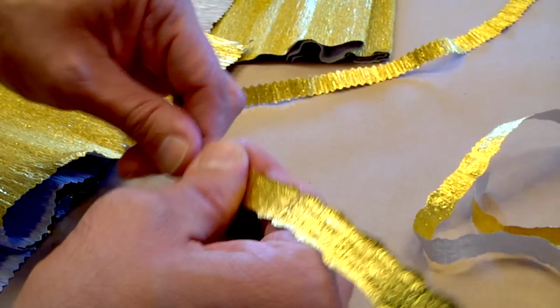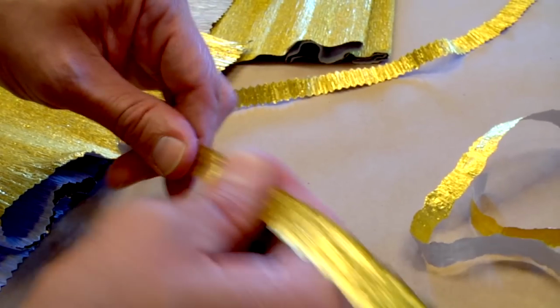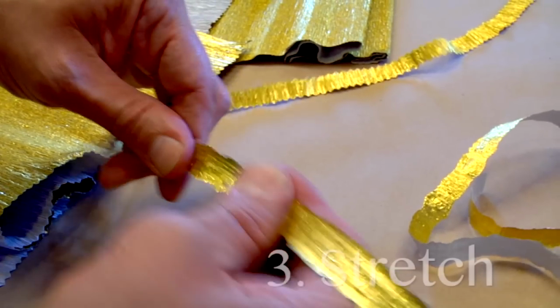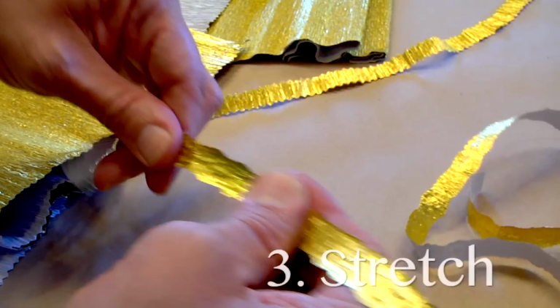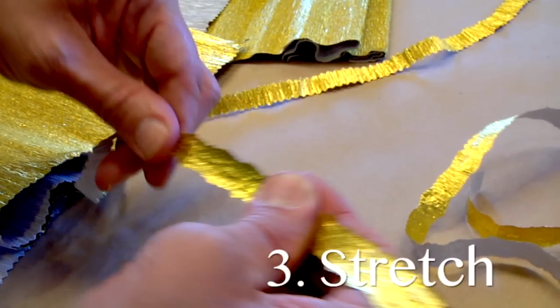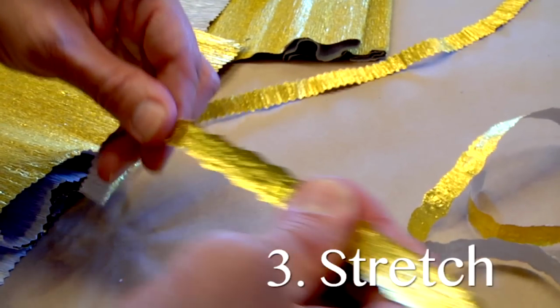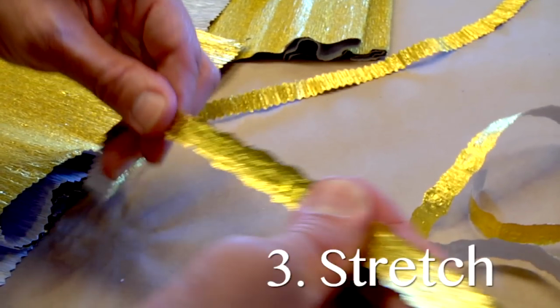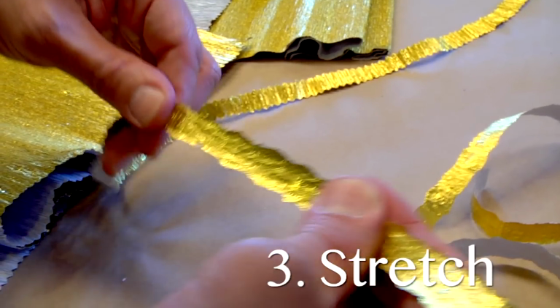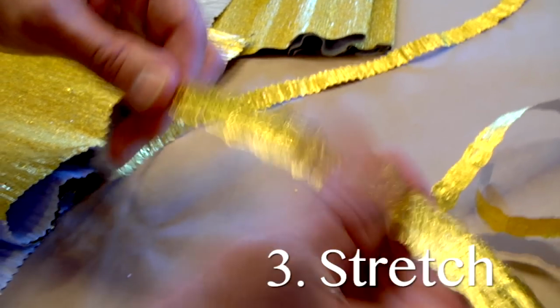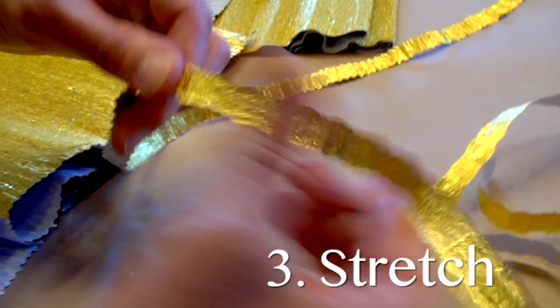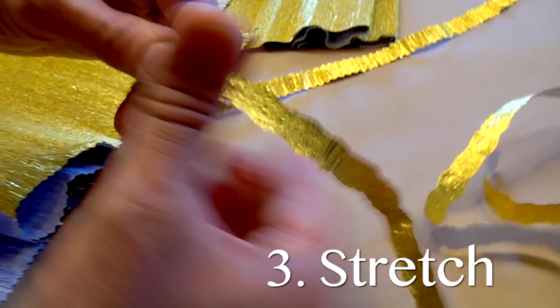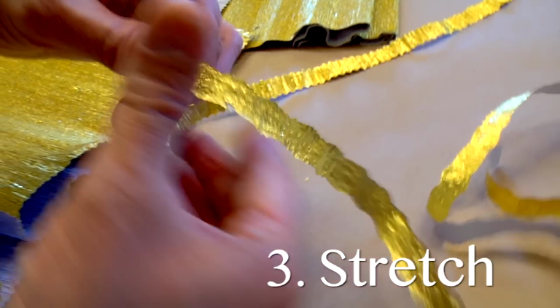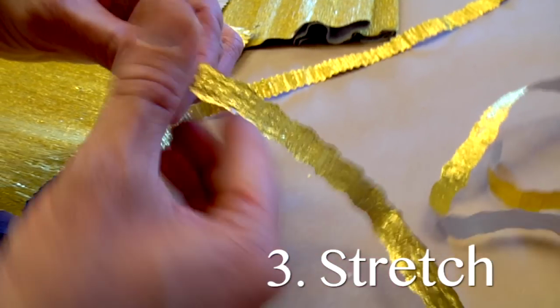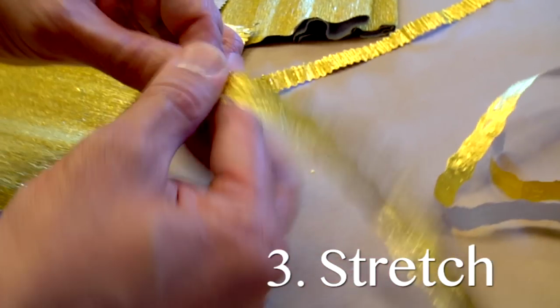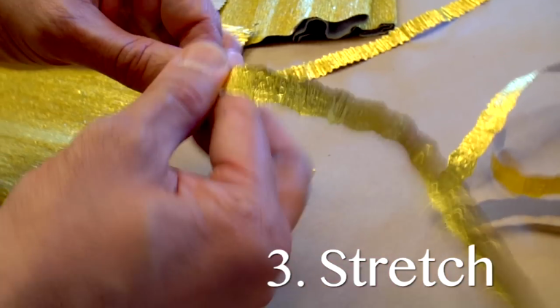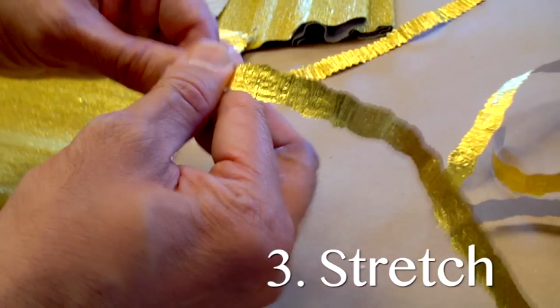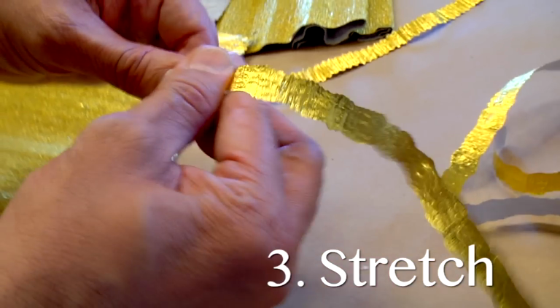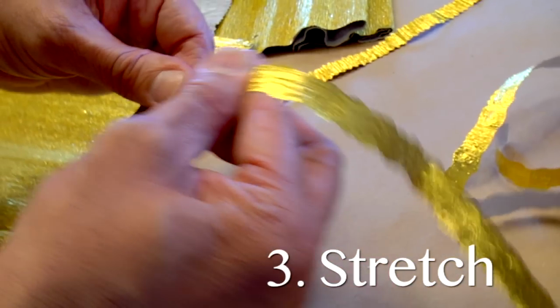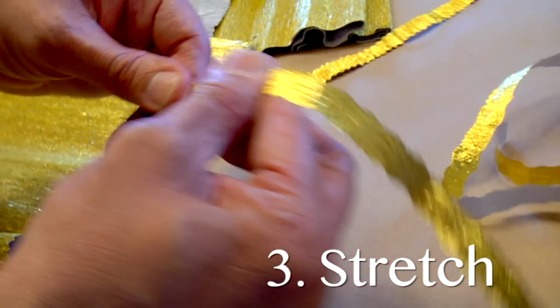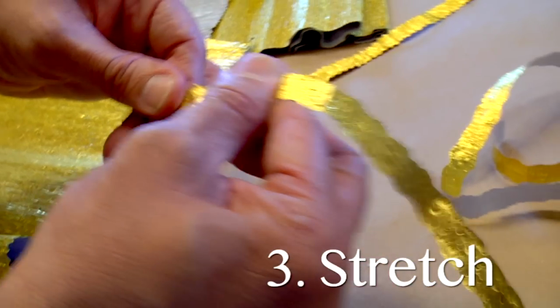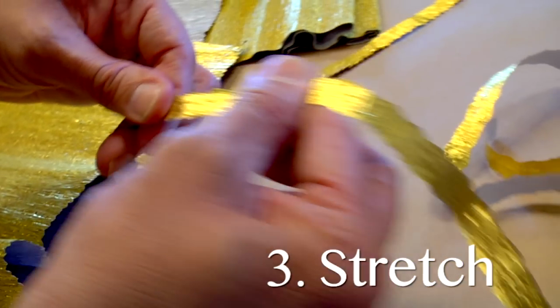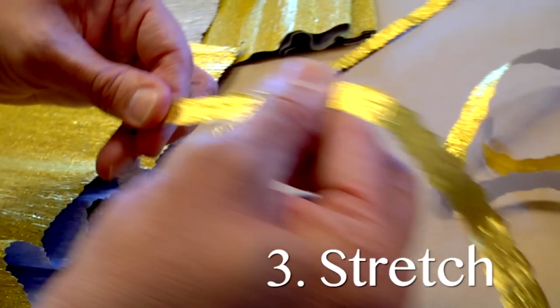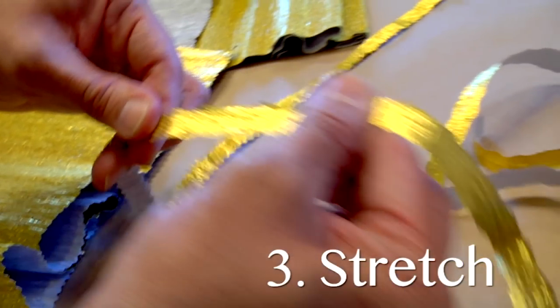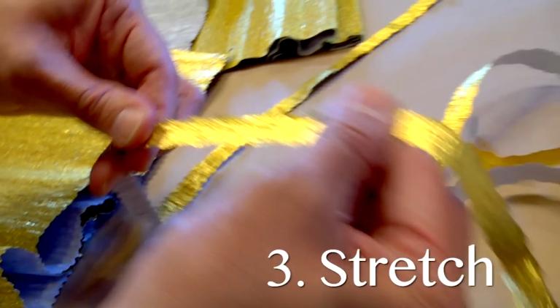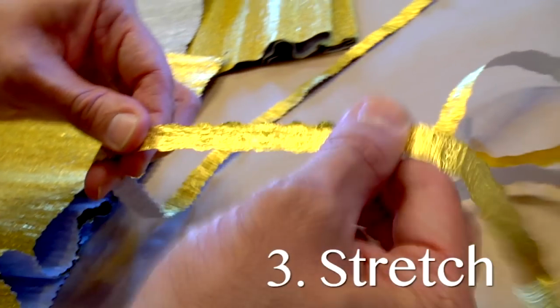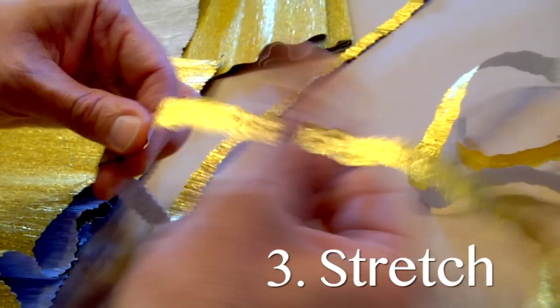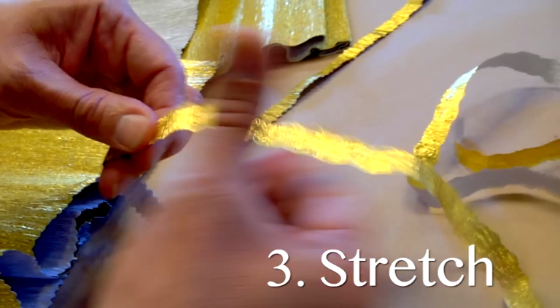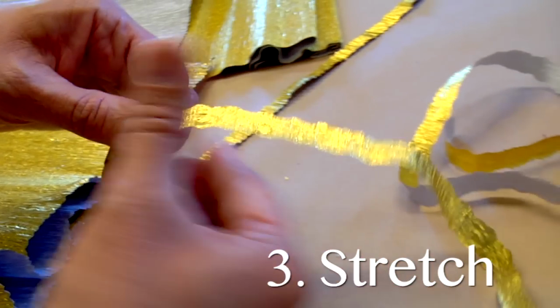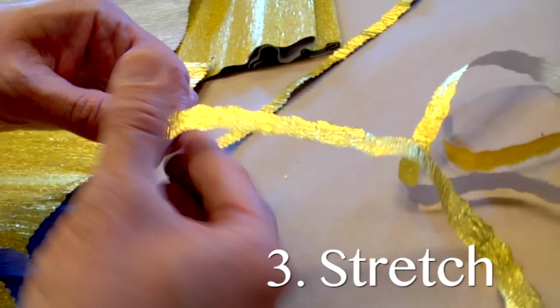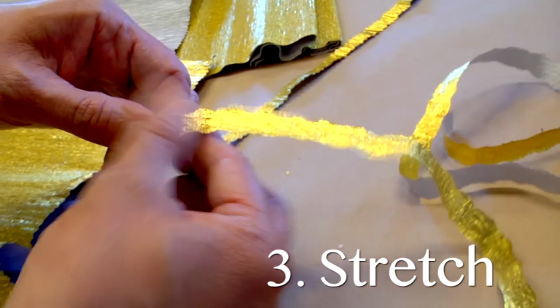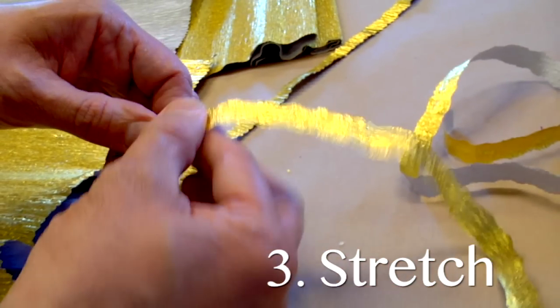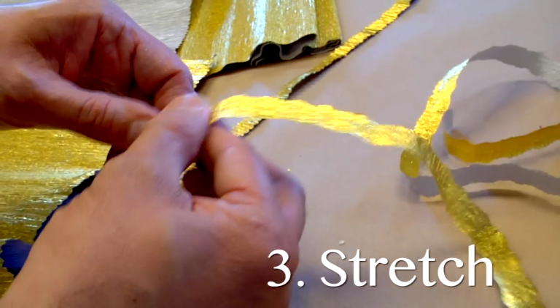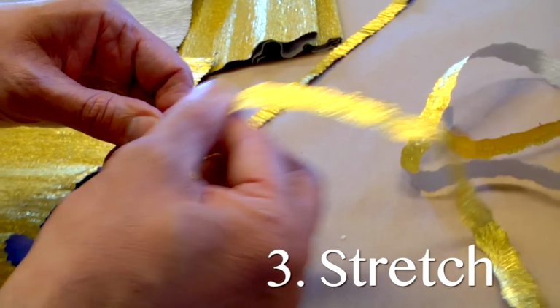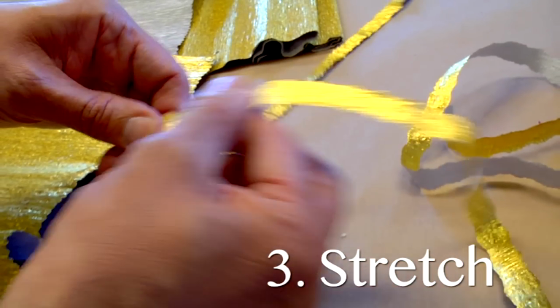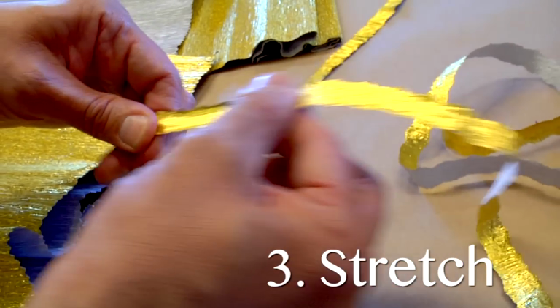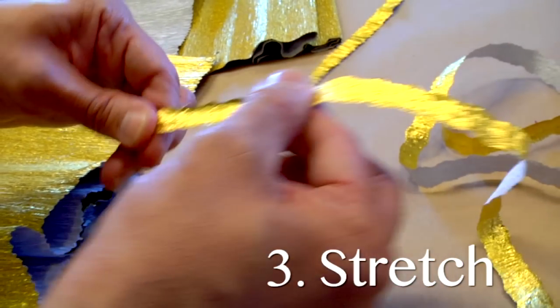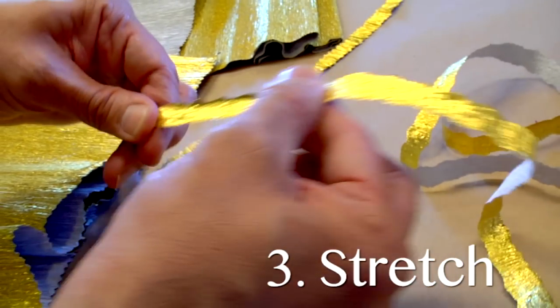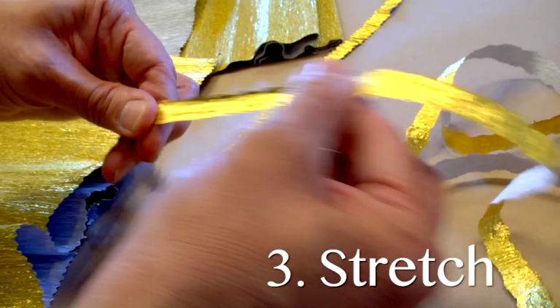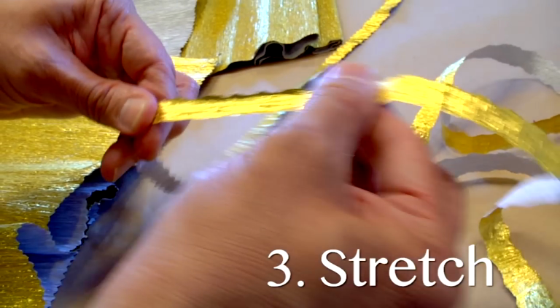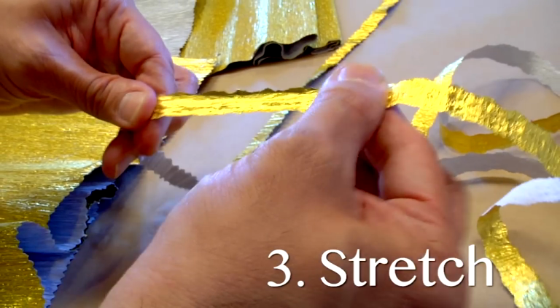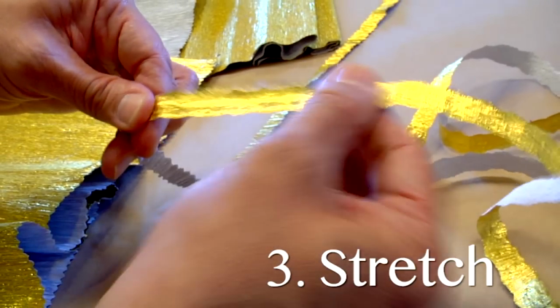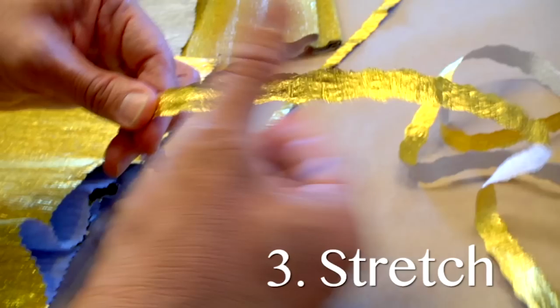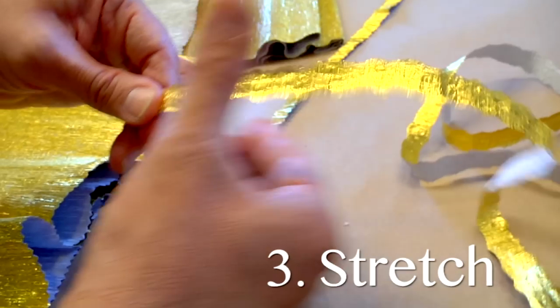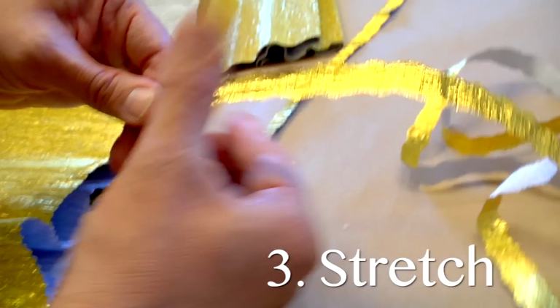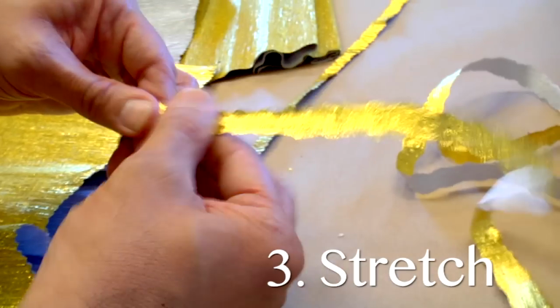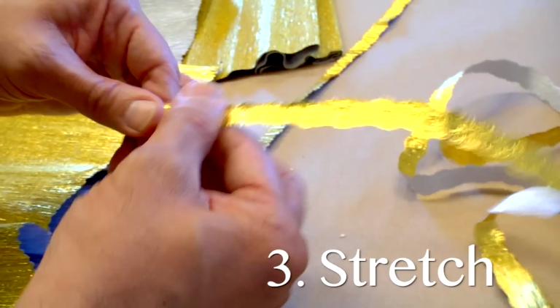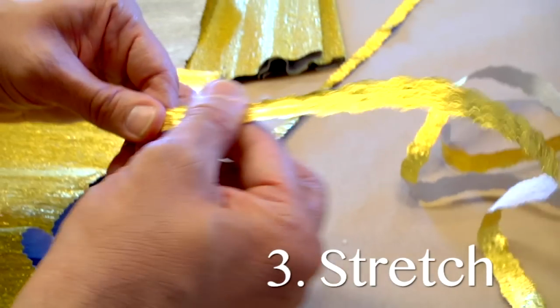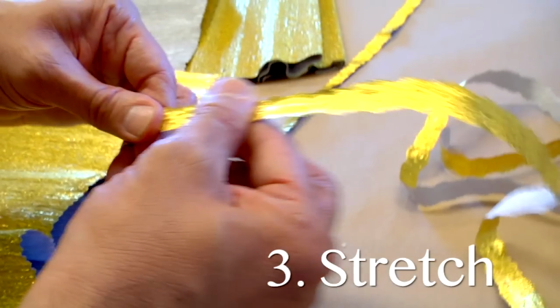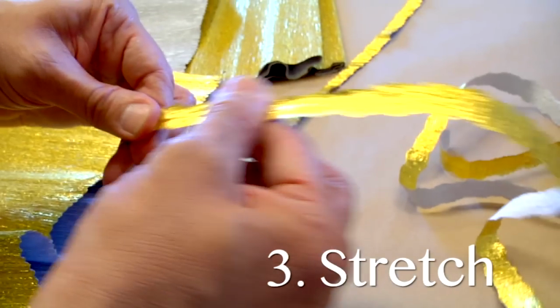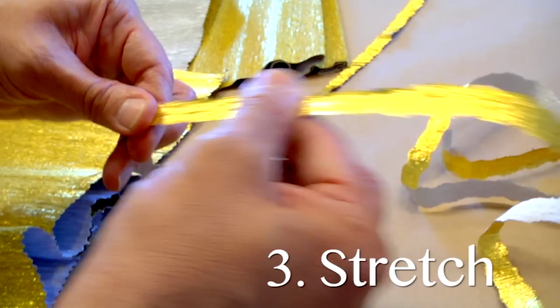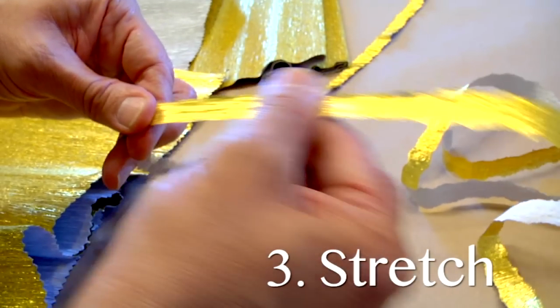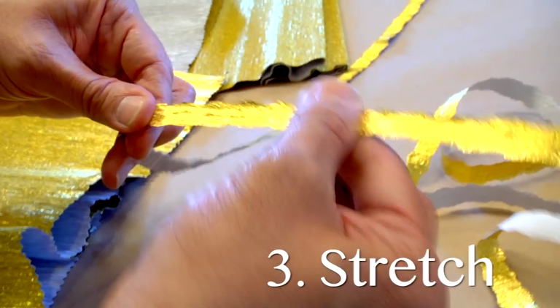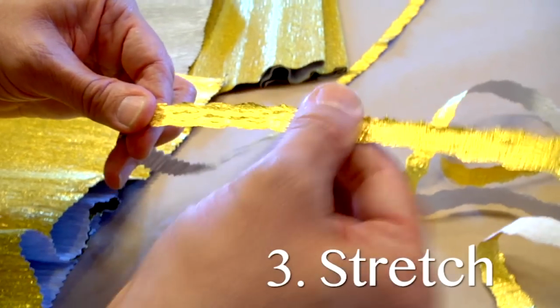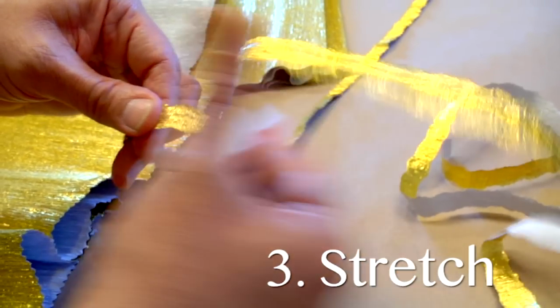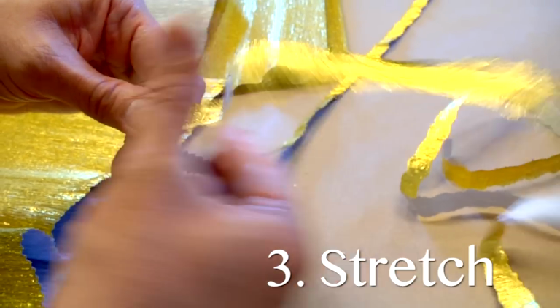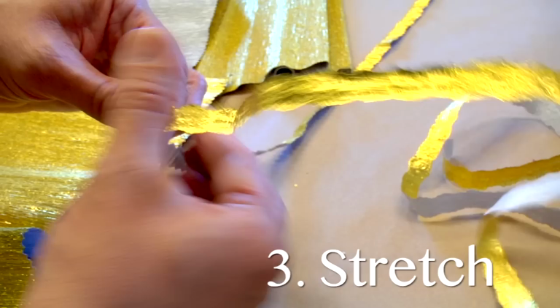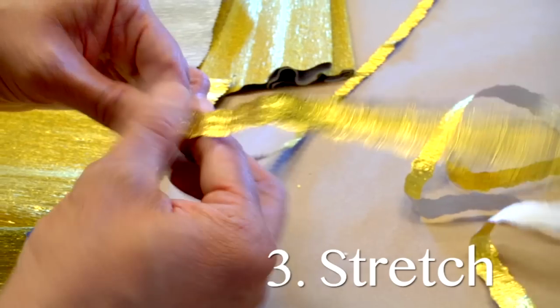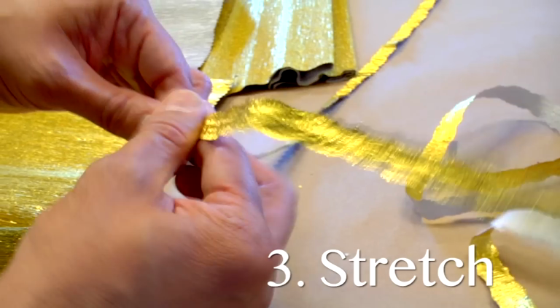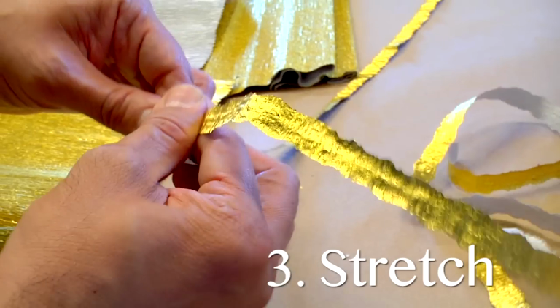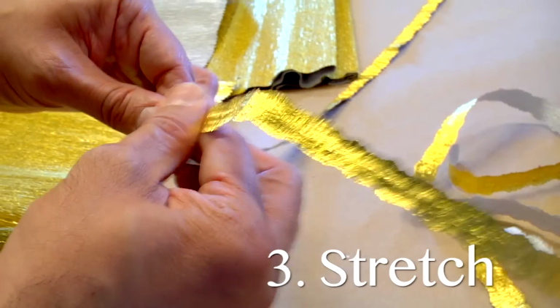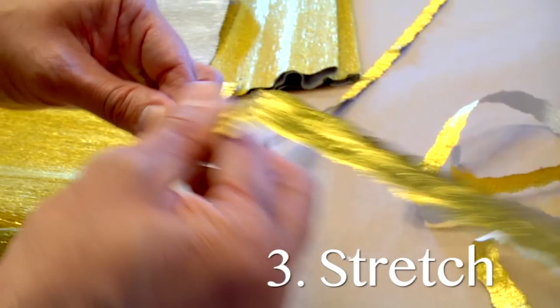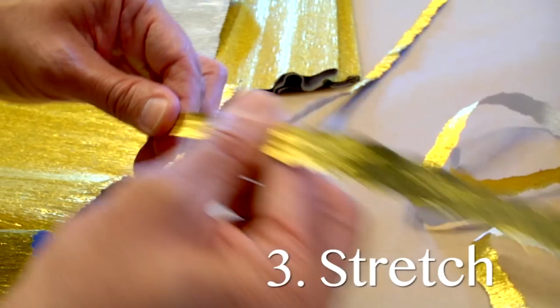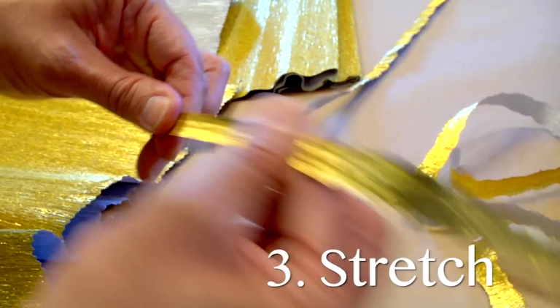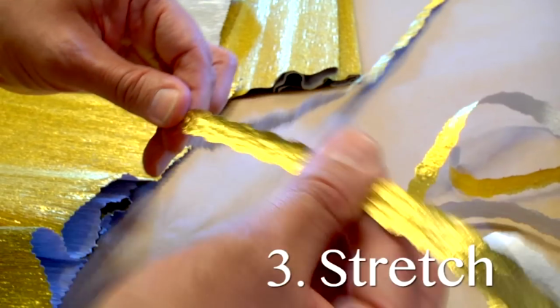Step 3. Stretch out the aluminum strip between your fingers, taking the crepe out of the aluminum.